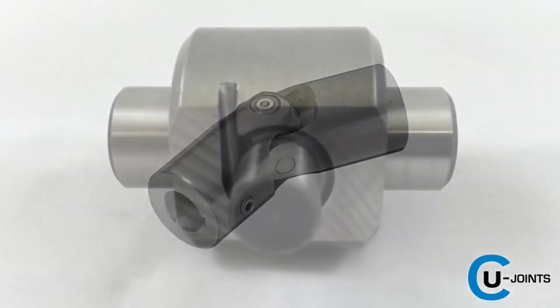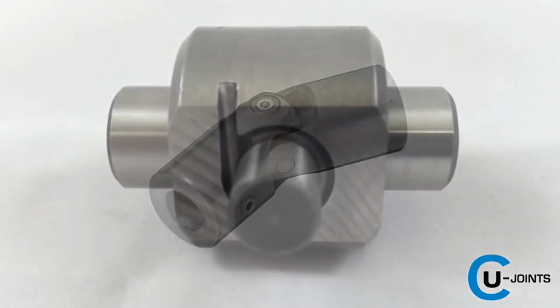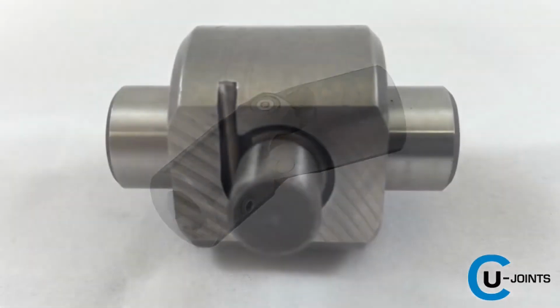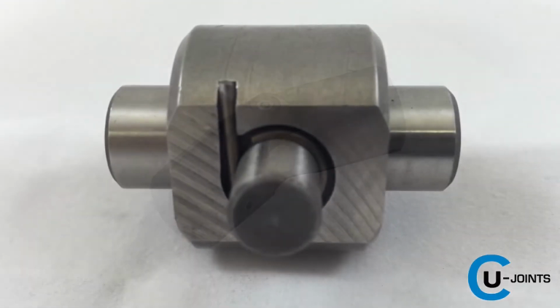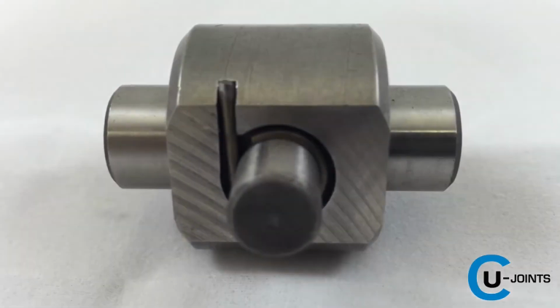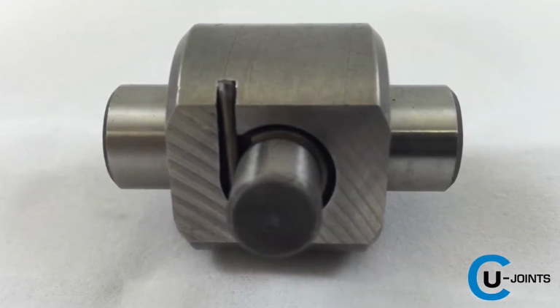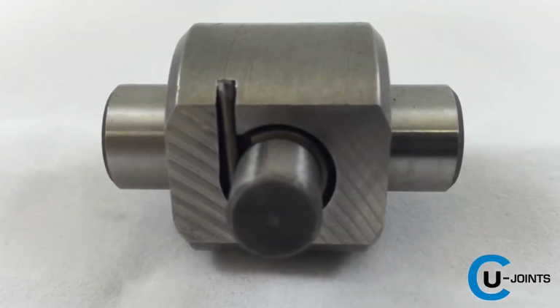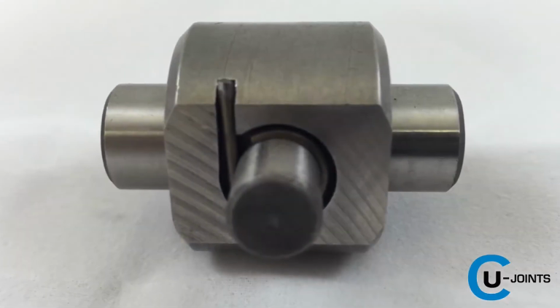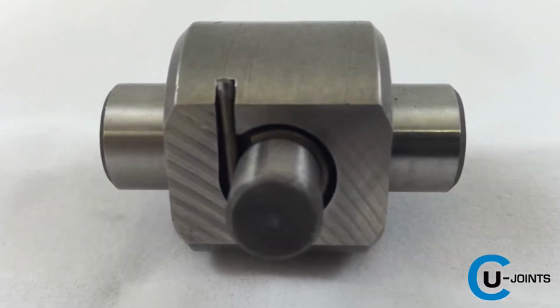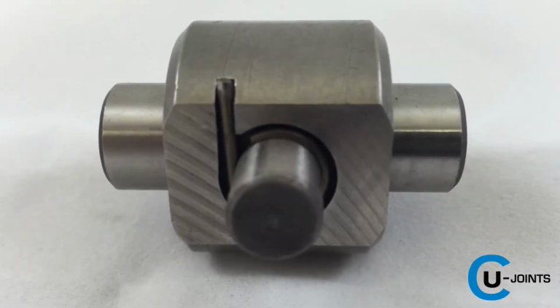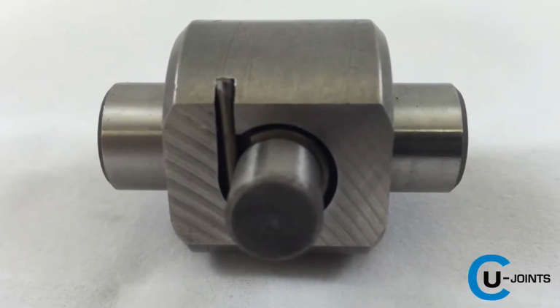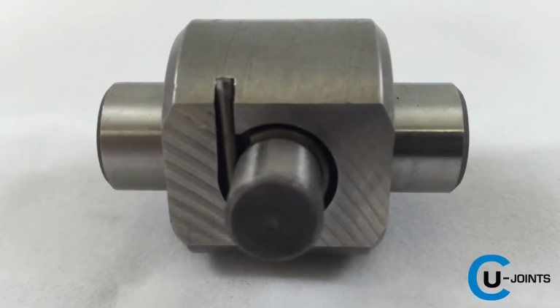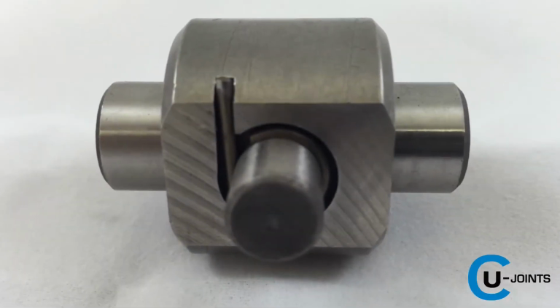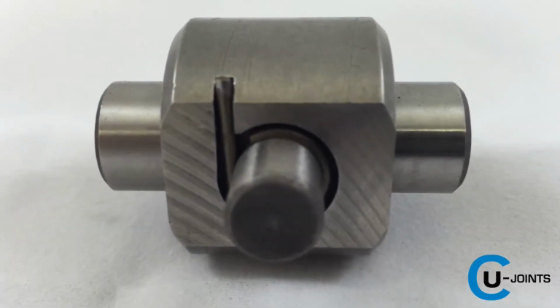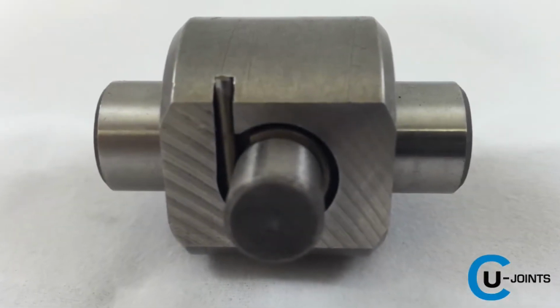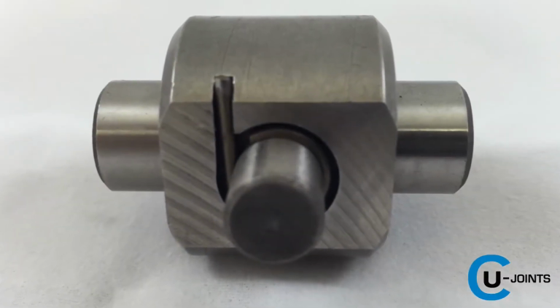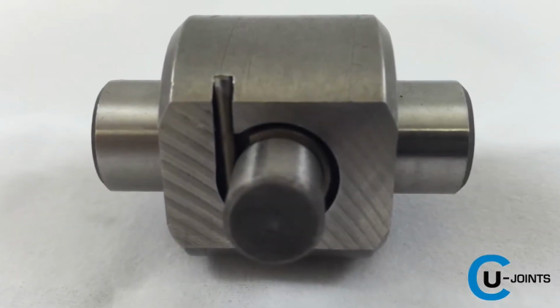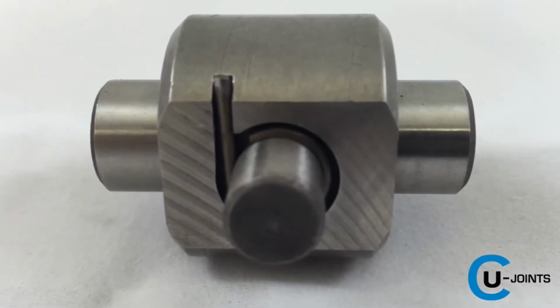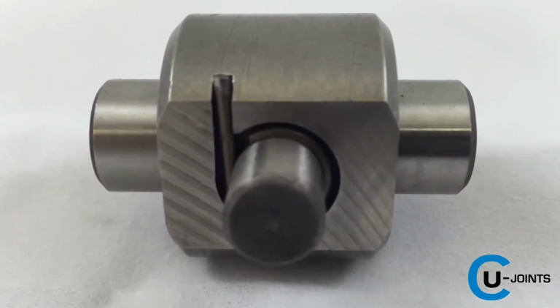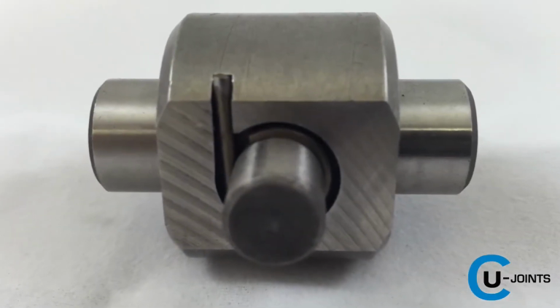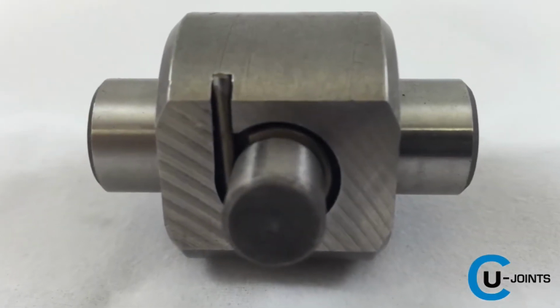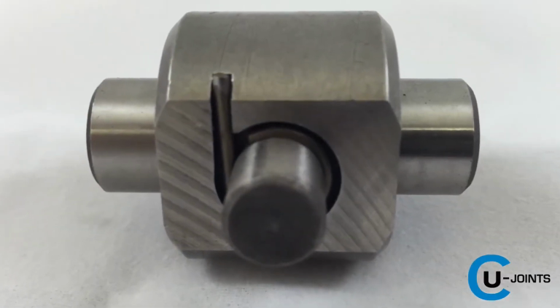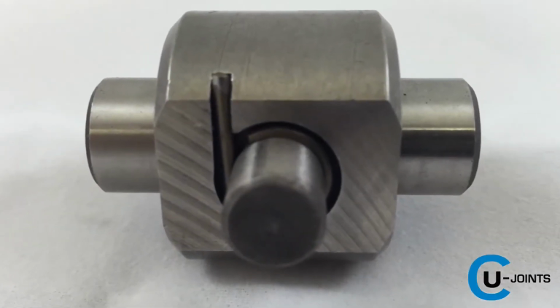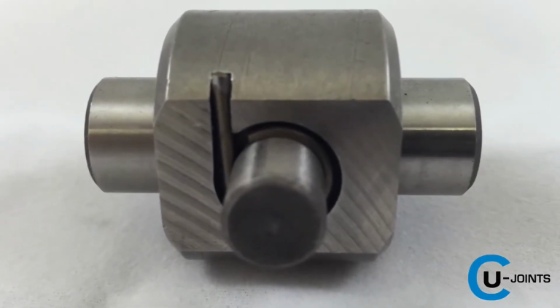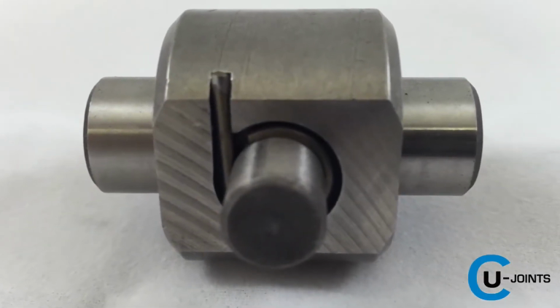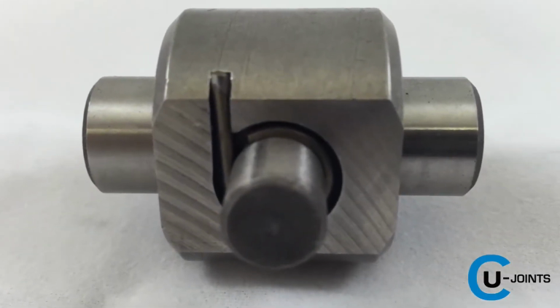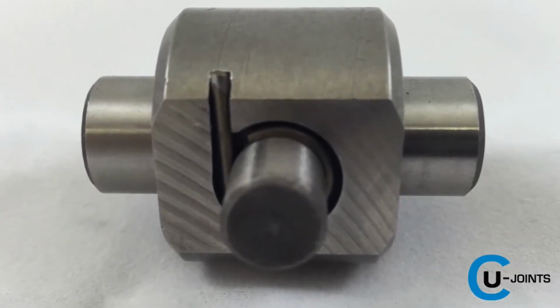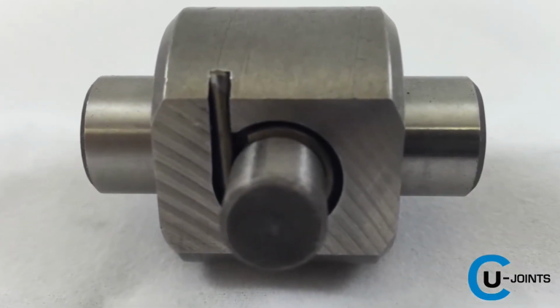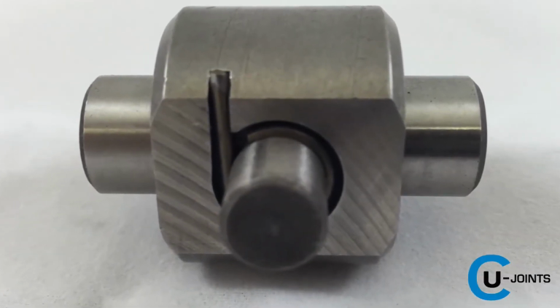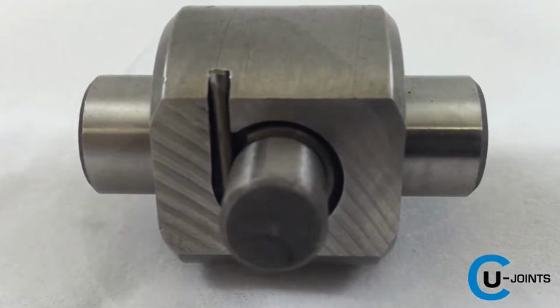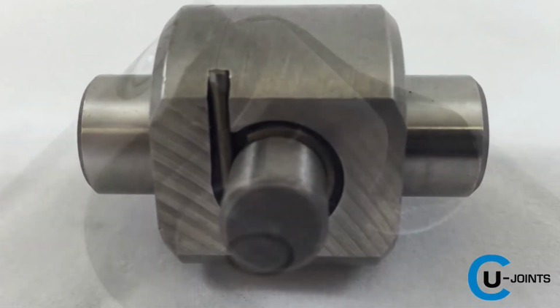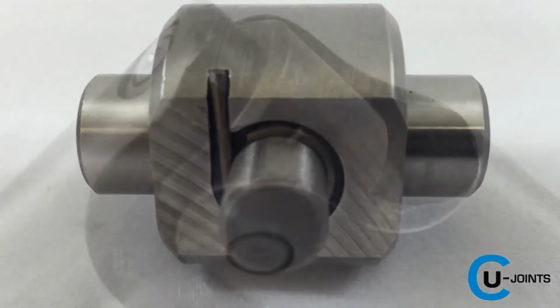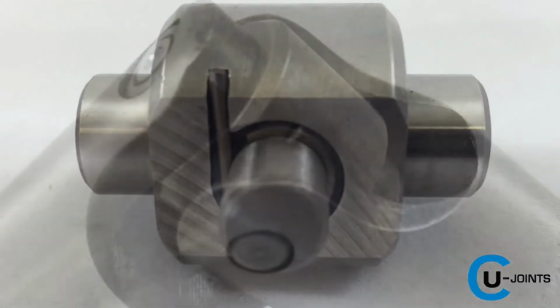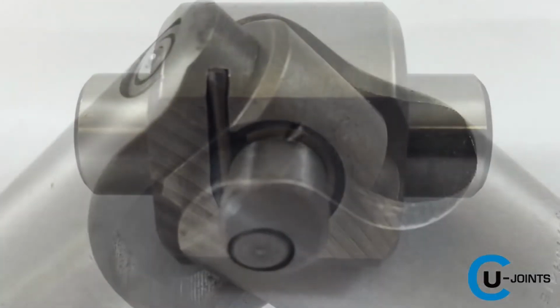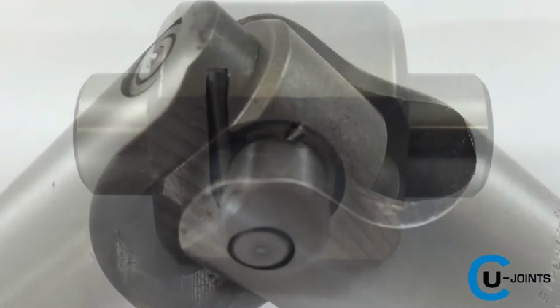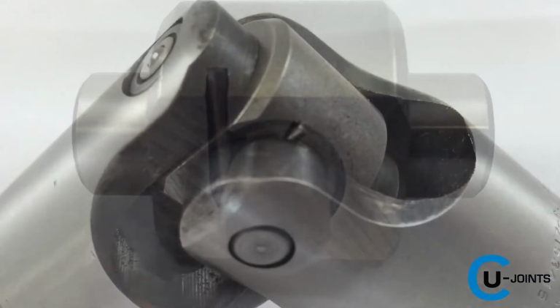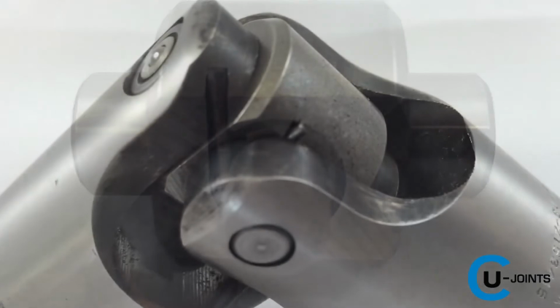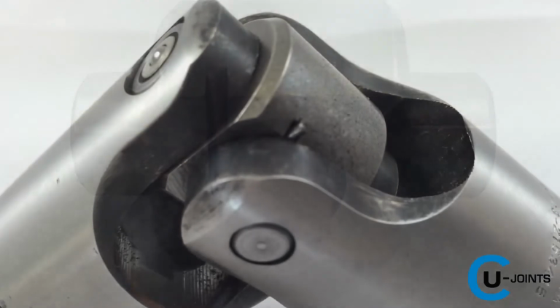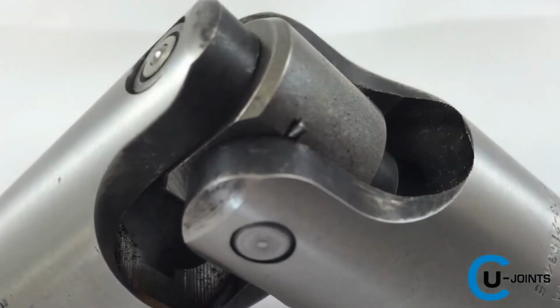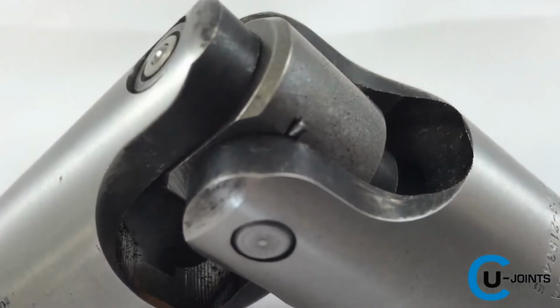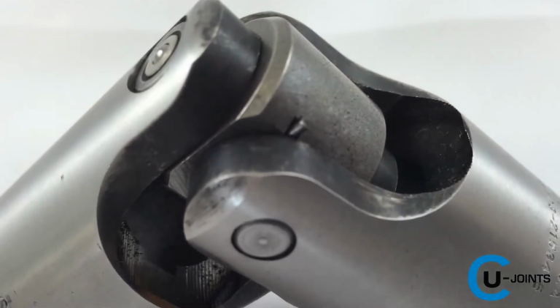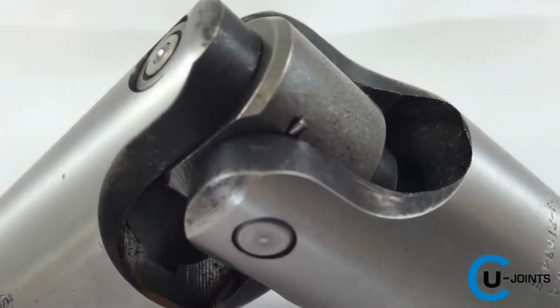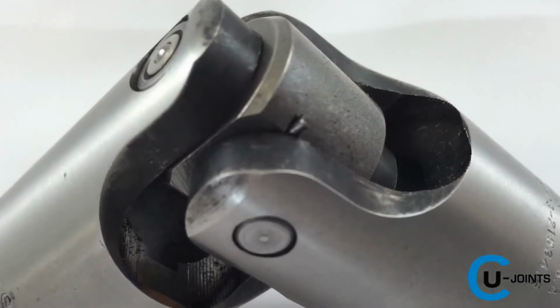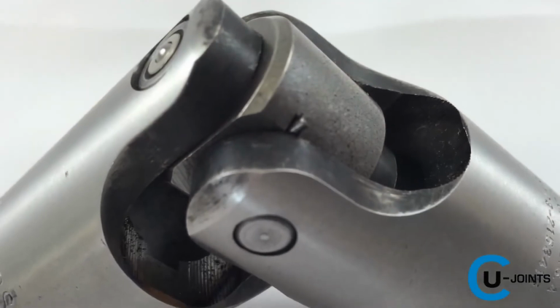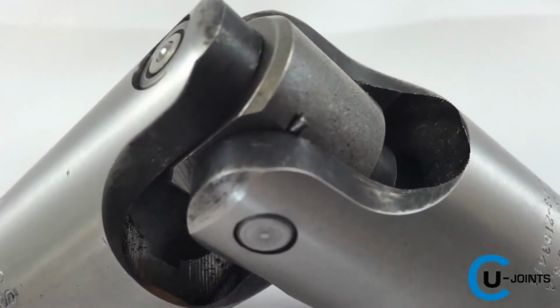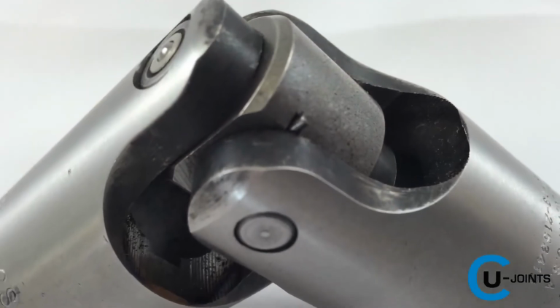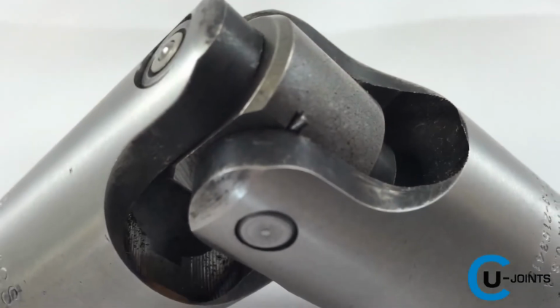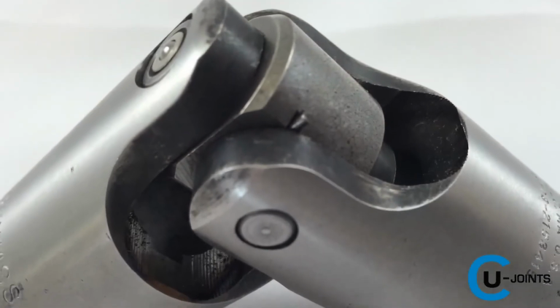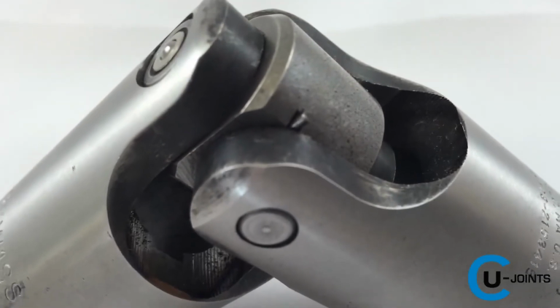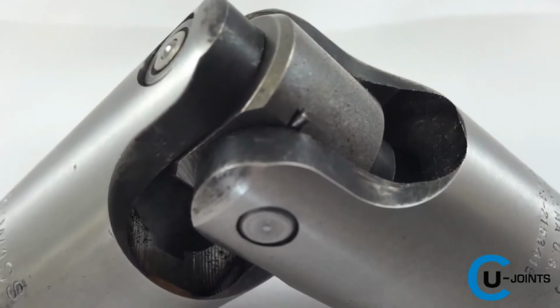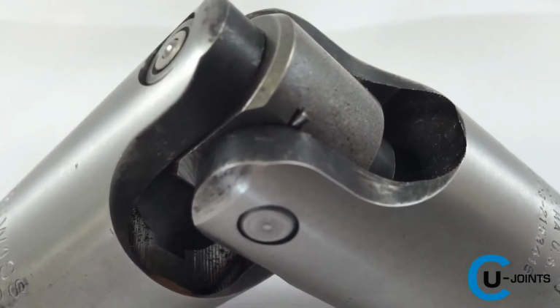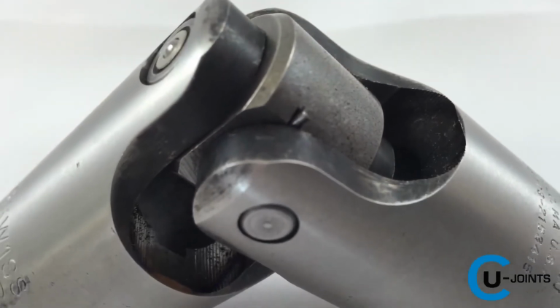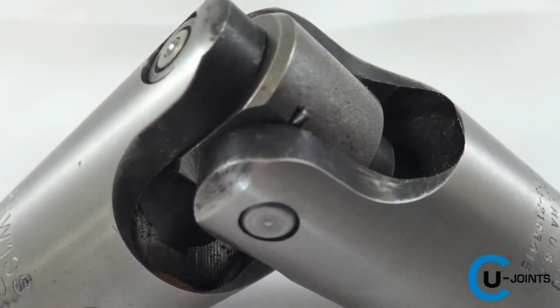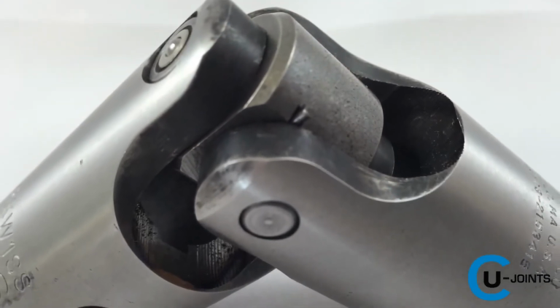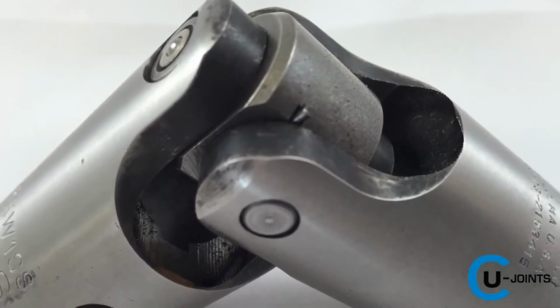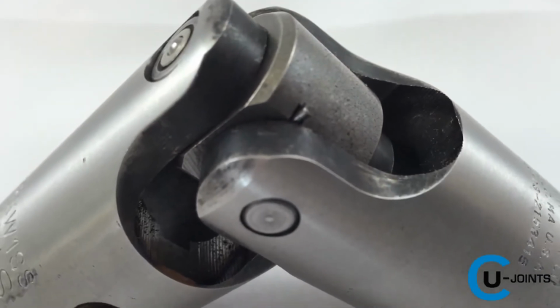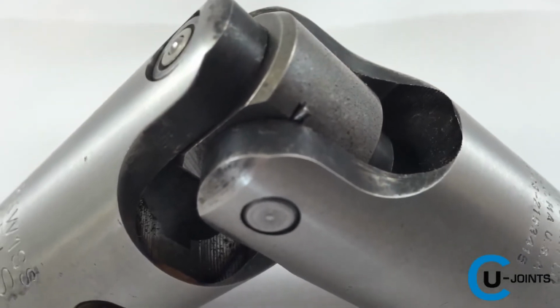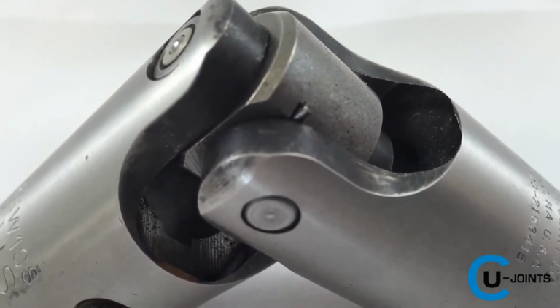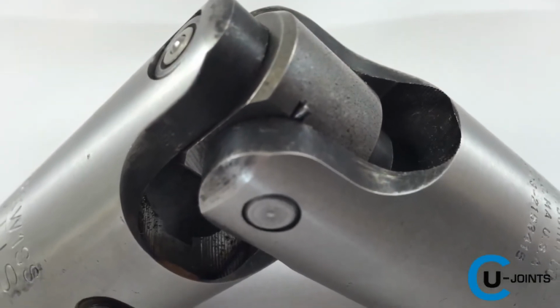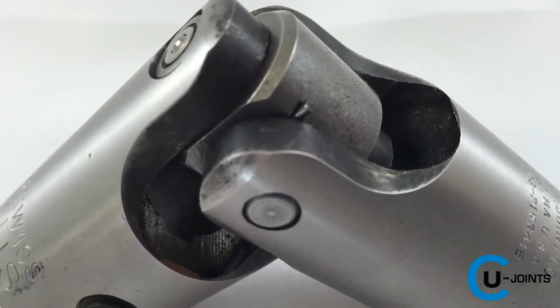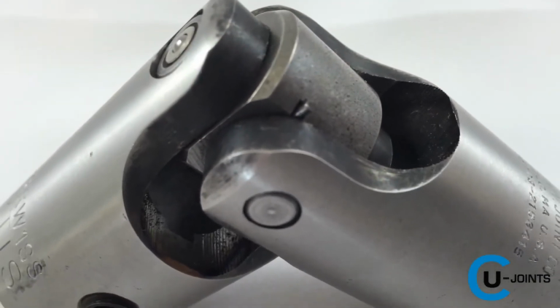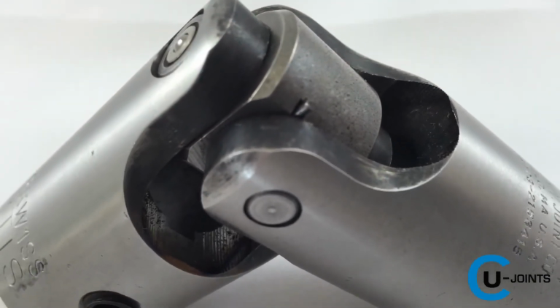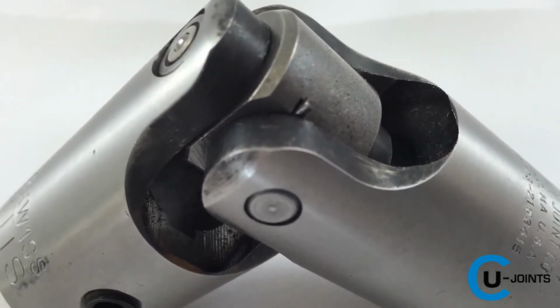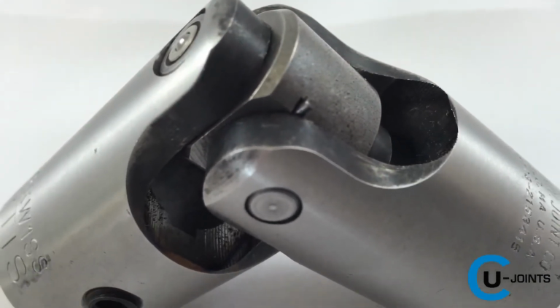Once assembled, our patented lock ring is visible, ensuring a firm, positive lockup of the entire assembly.